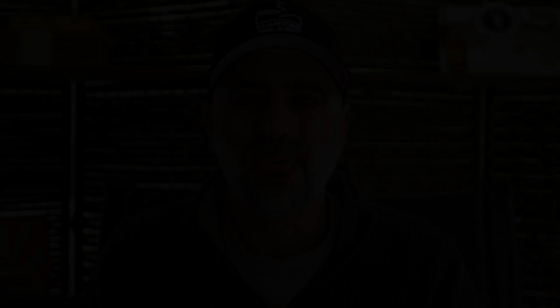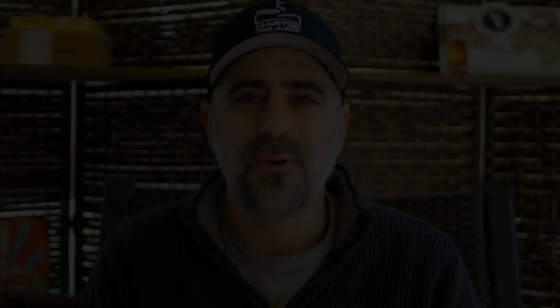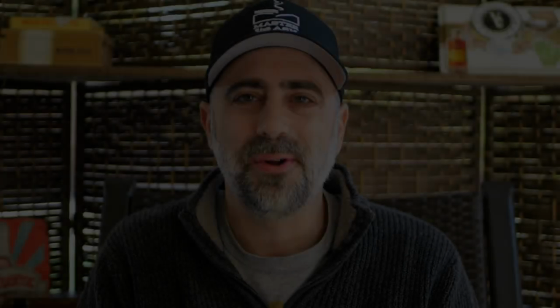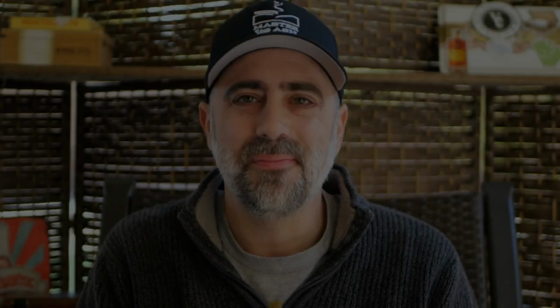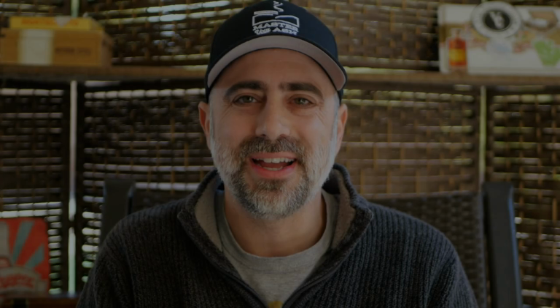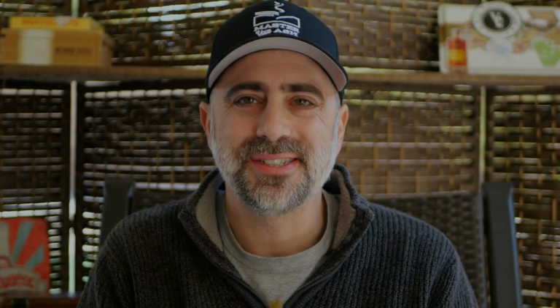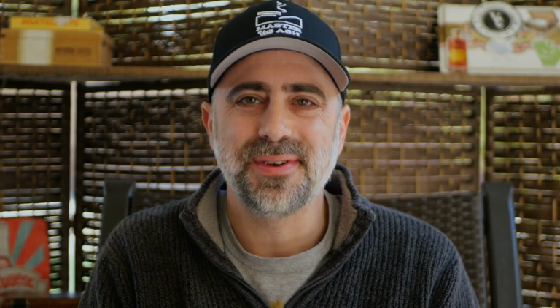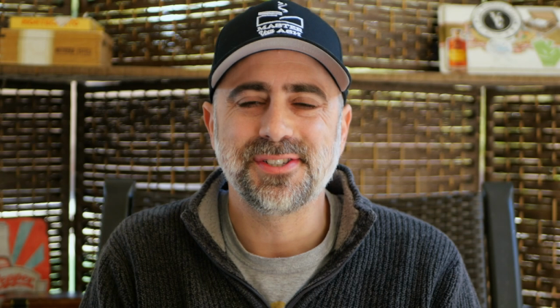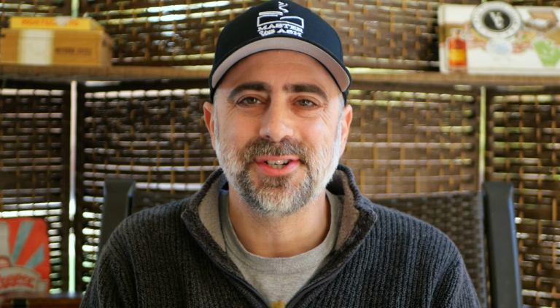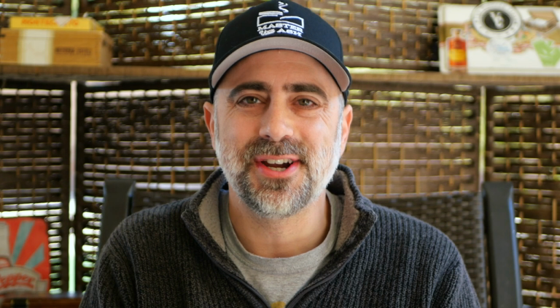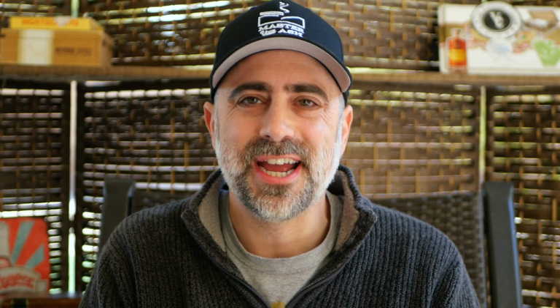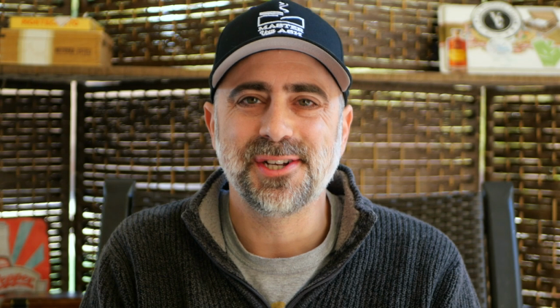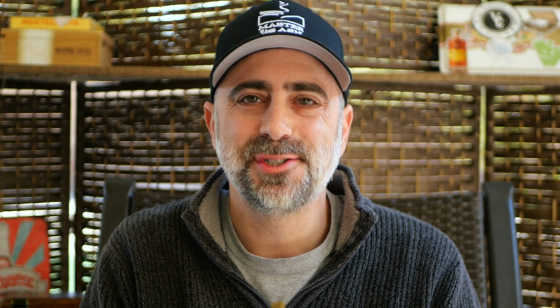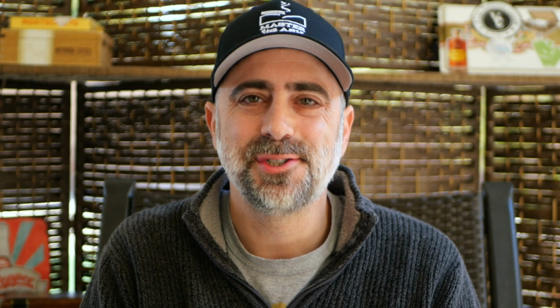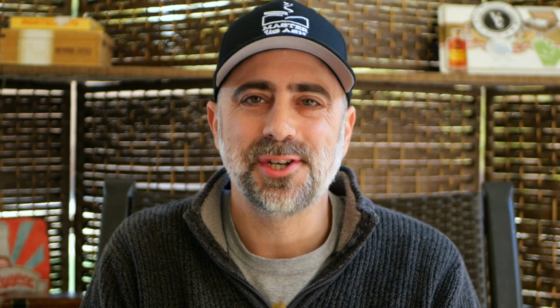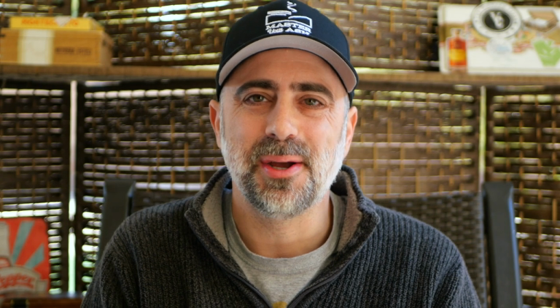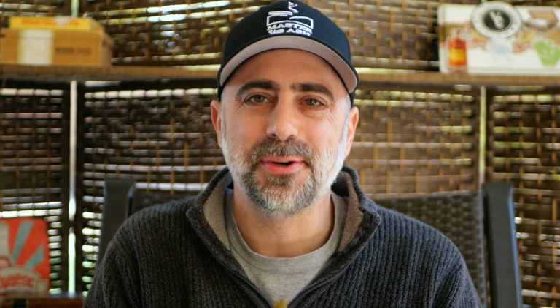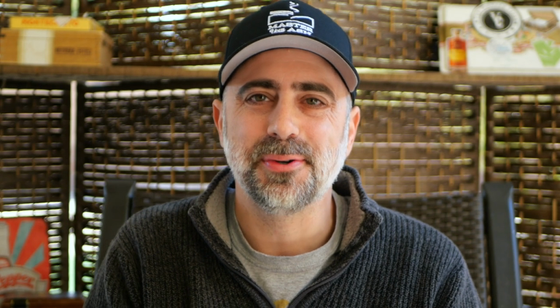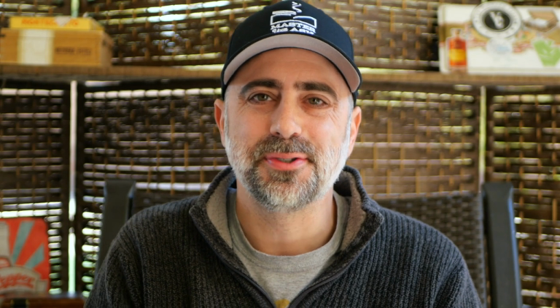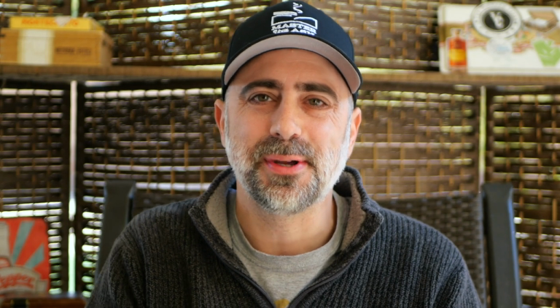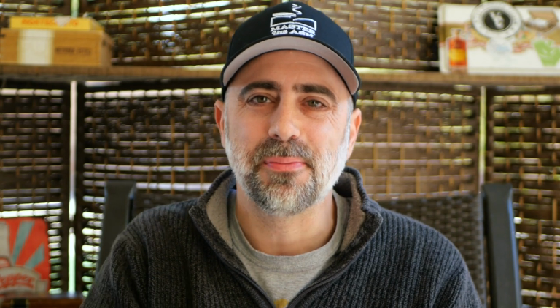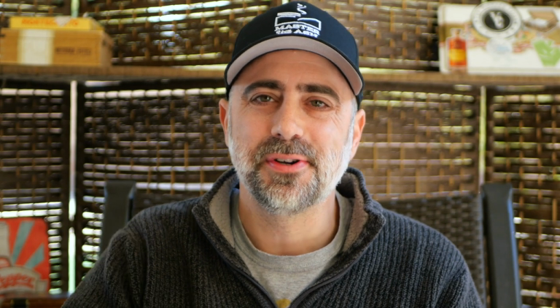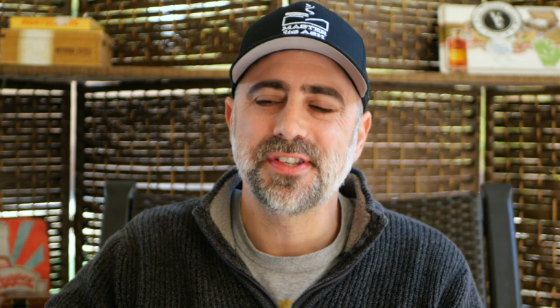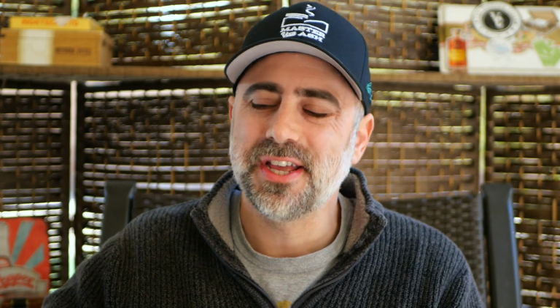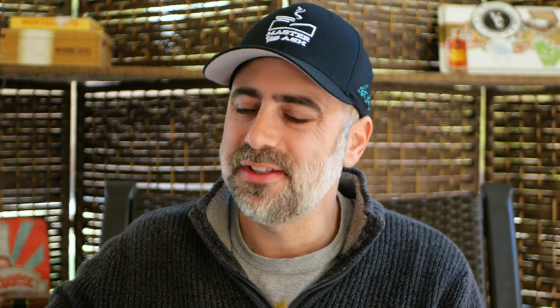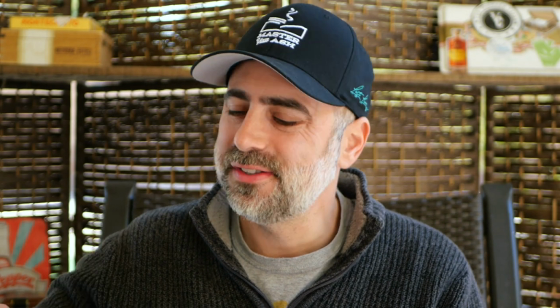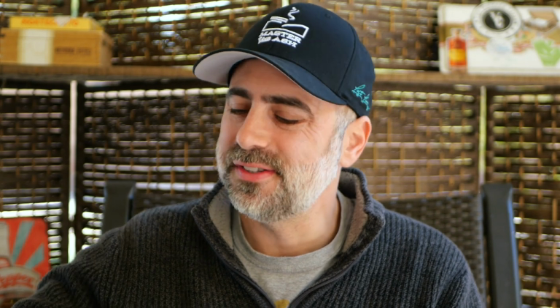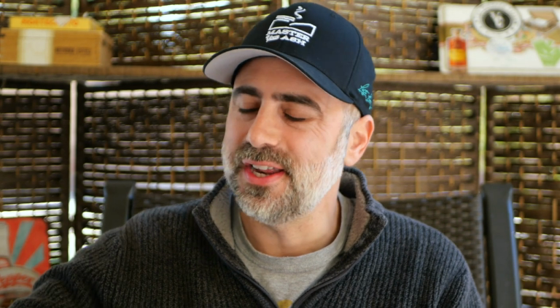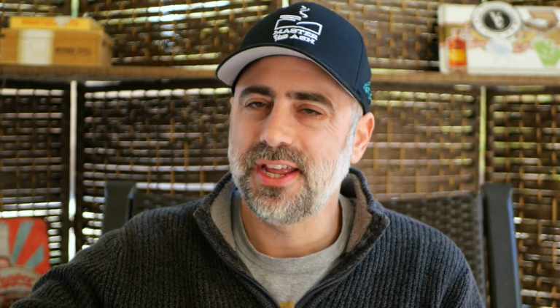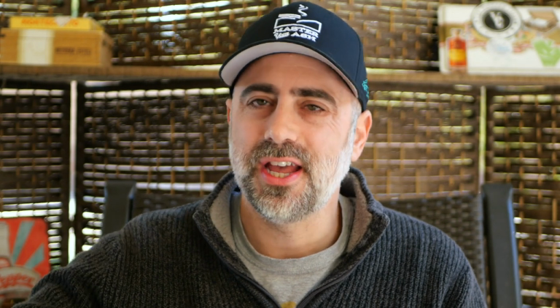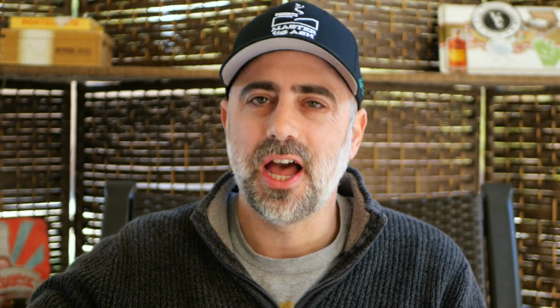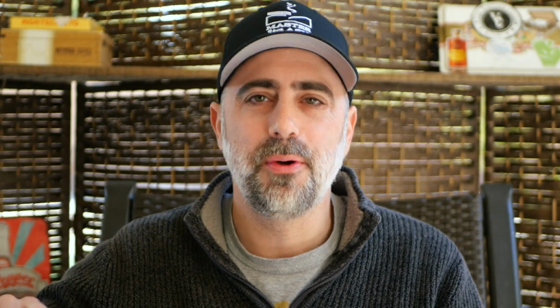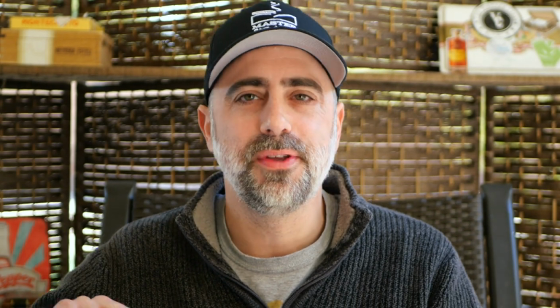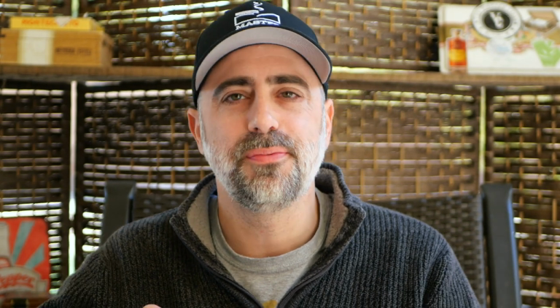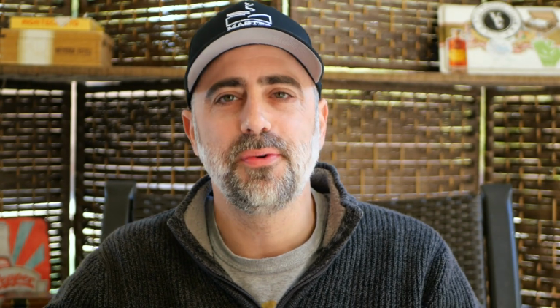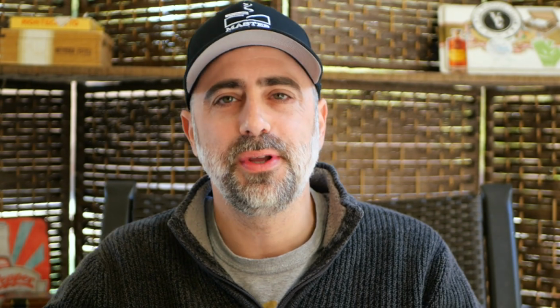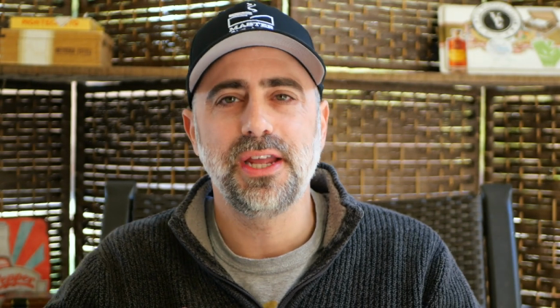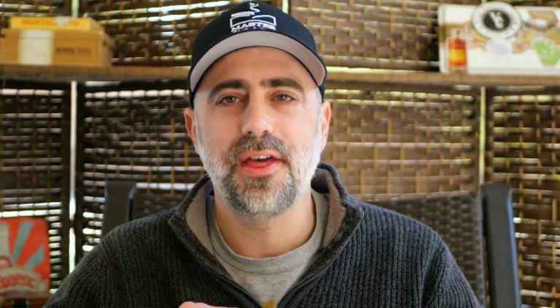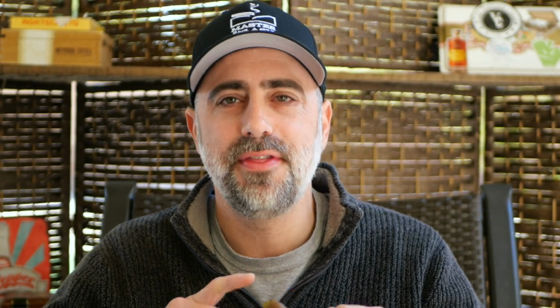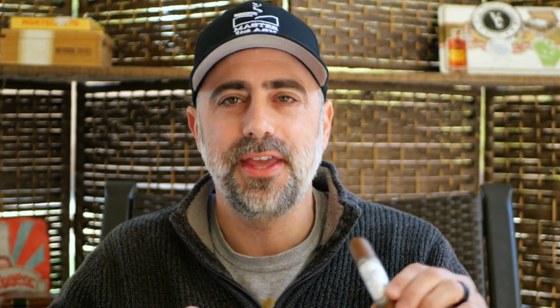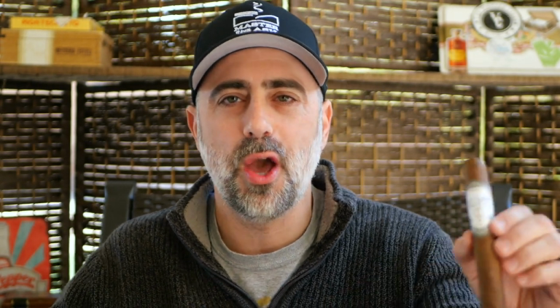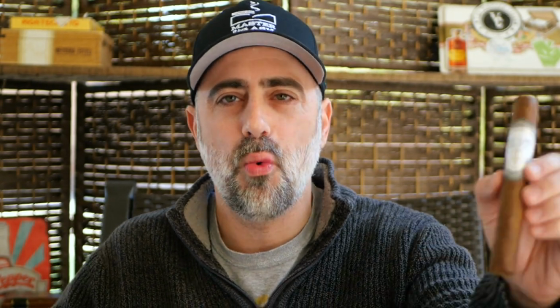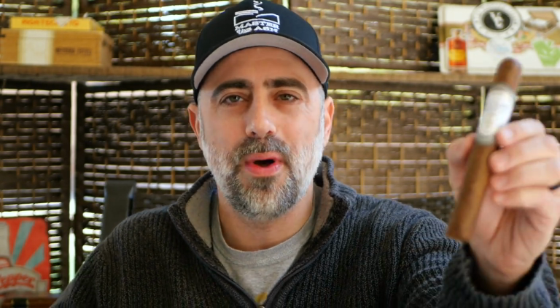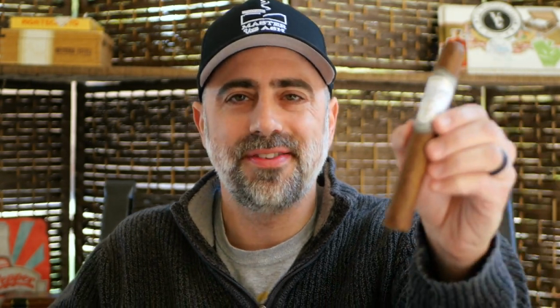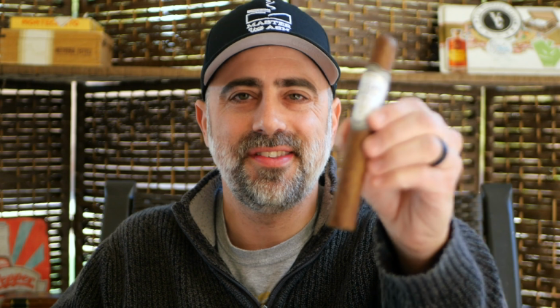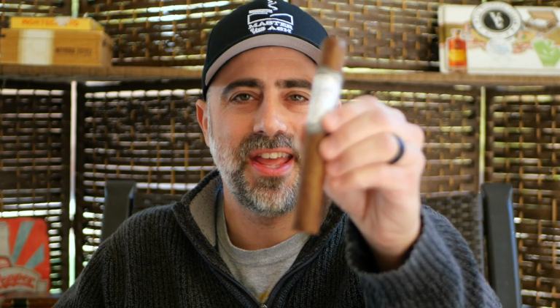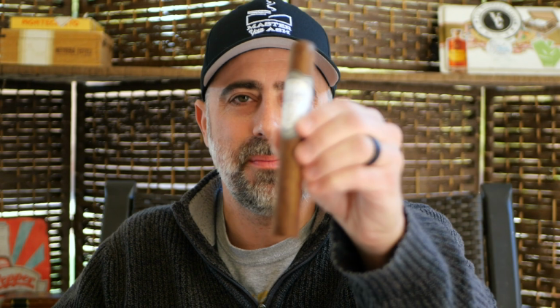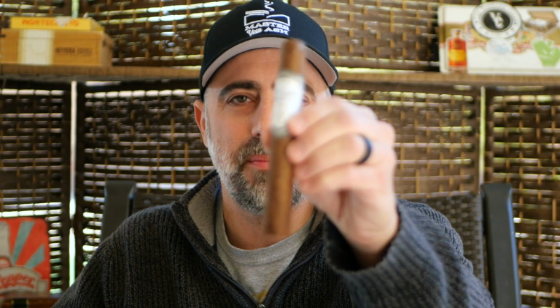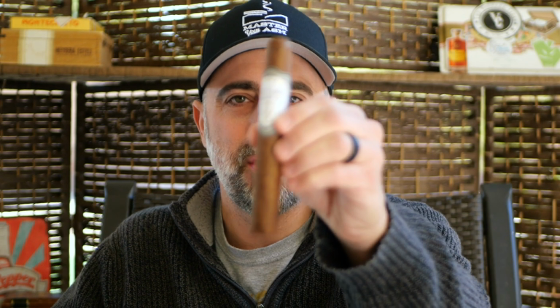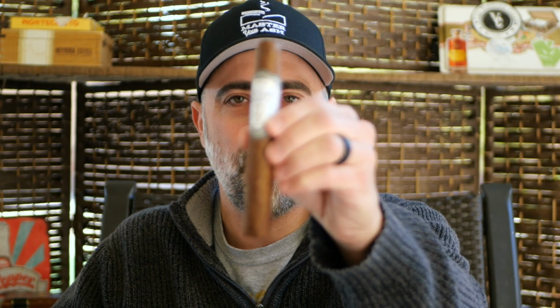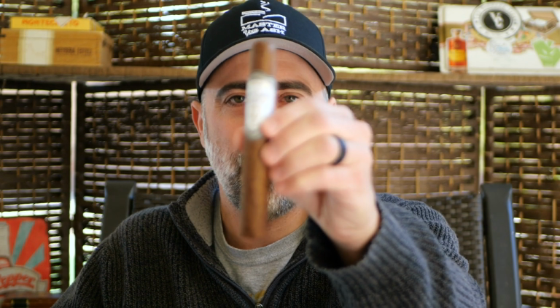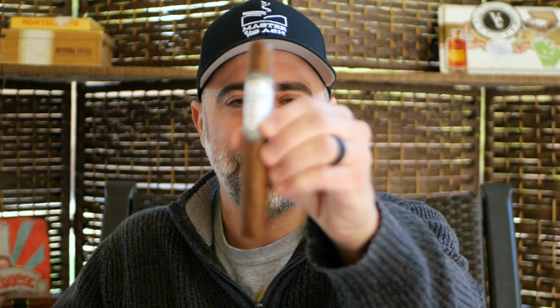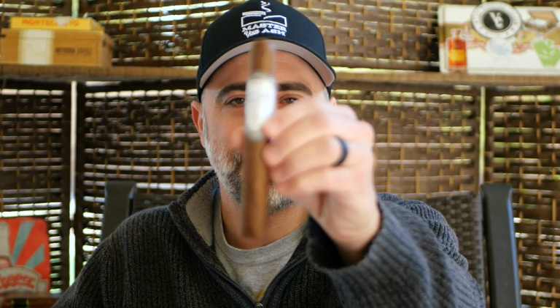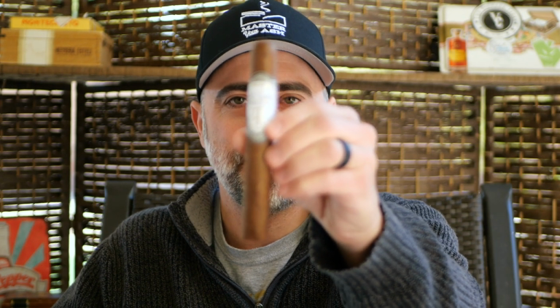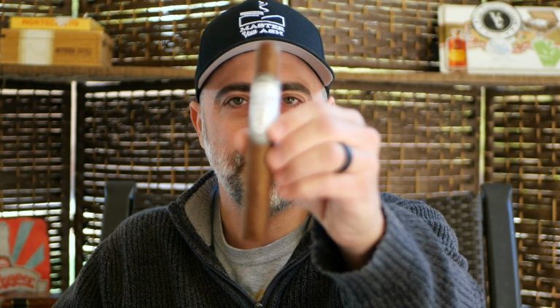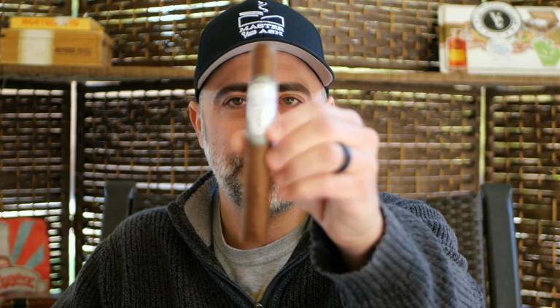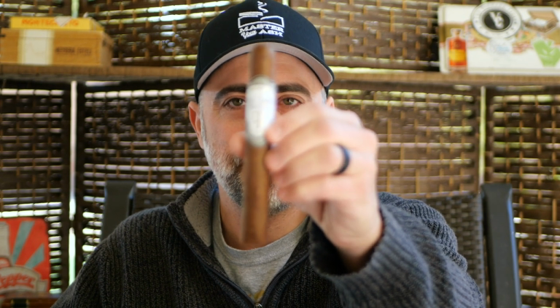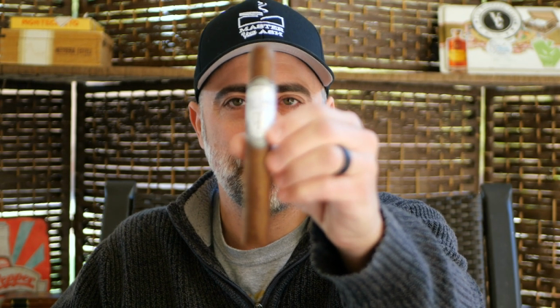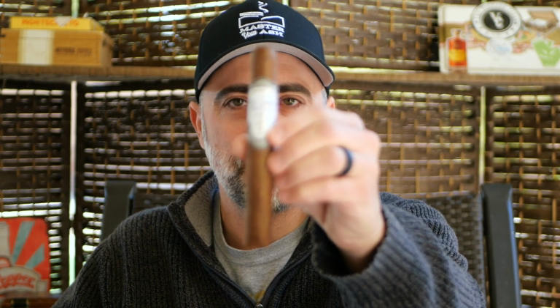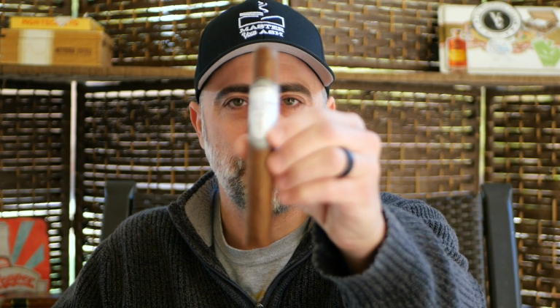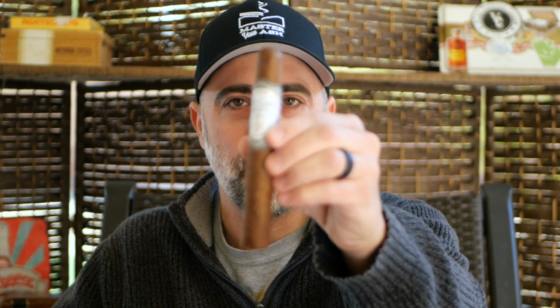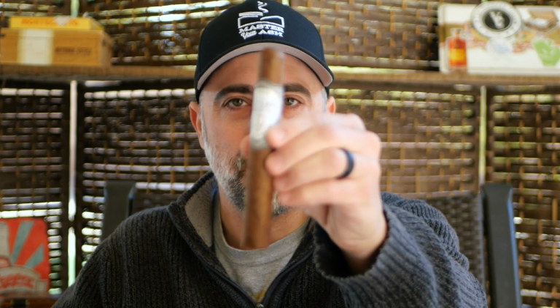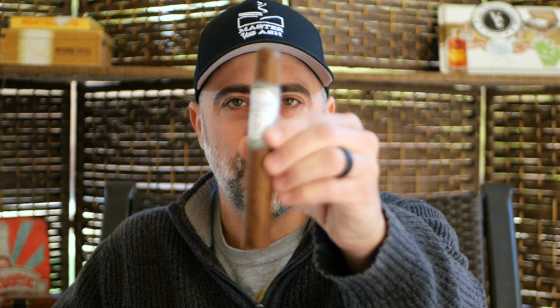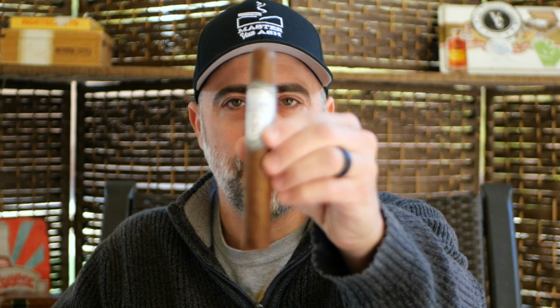Welcome back to Master Your Ash. I'm your host Michael Prisdale. Today I'll be smoking the West Tampa White Series Toro.